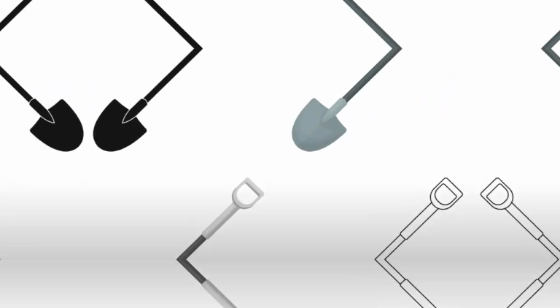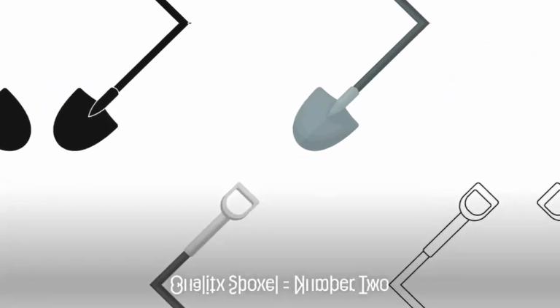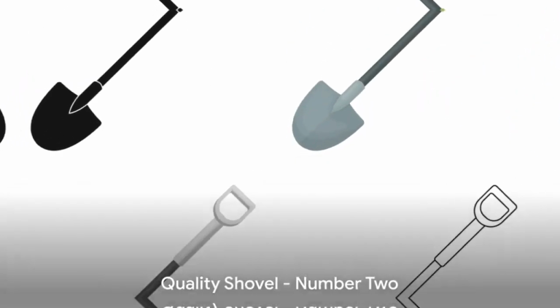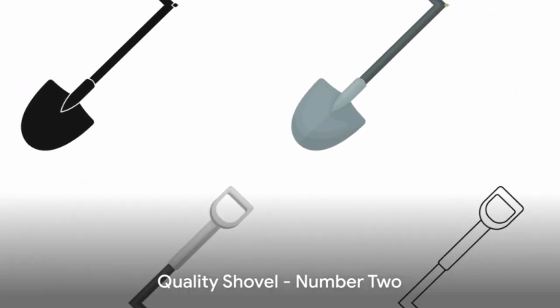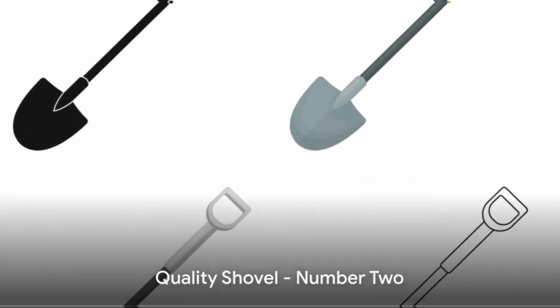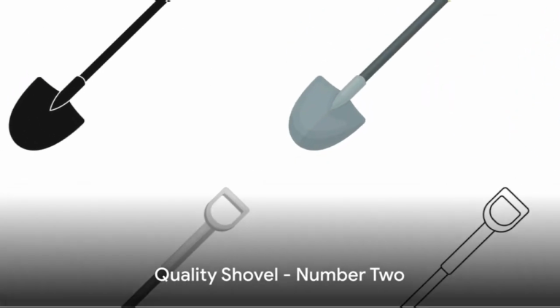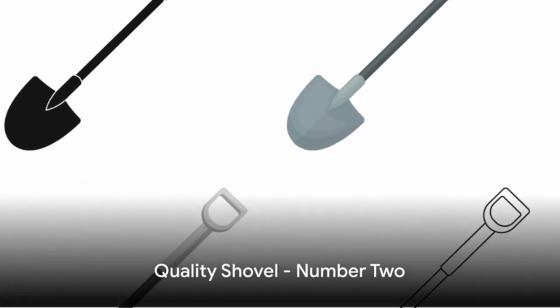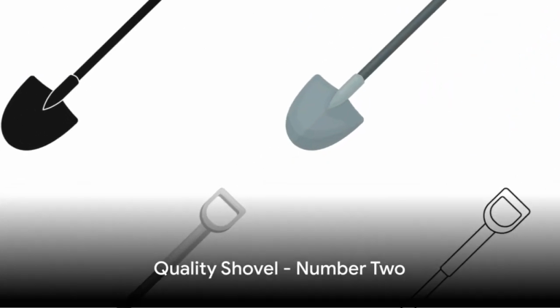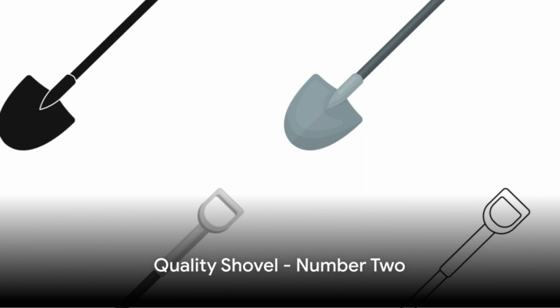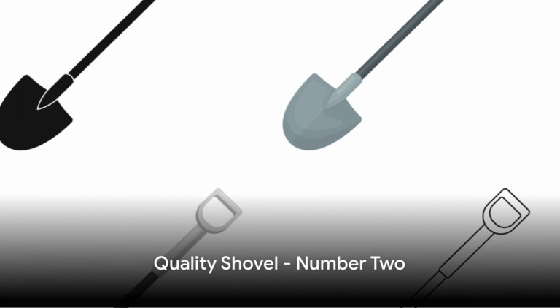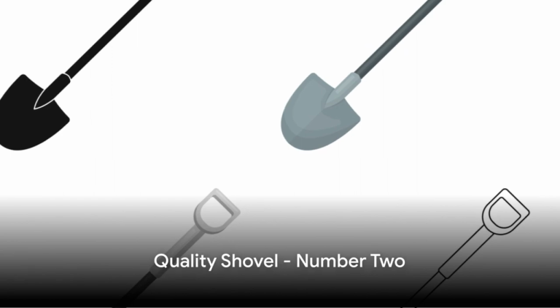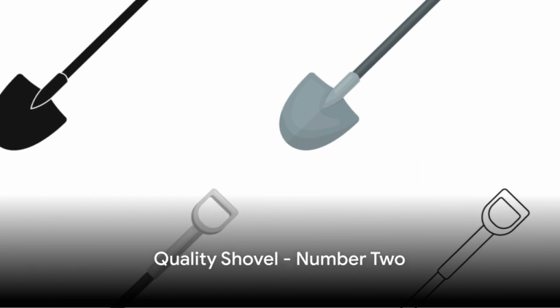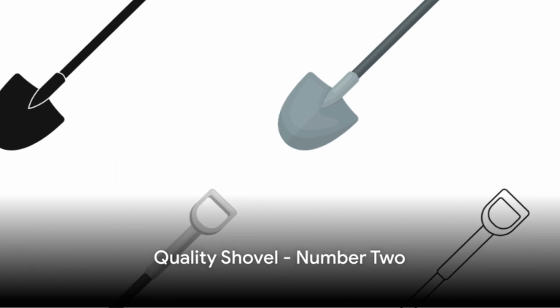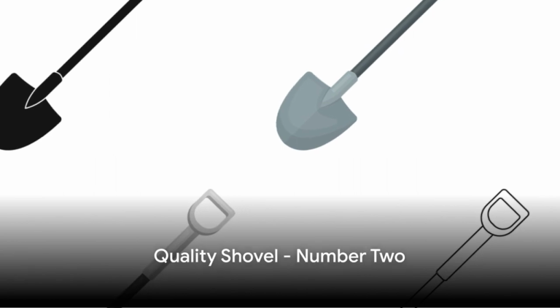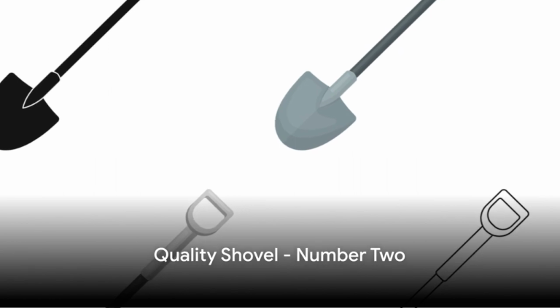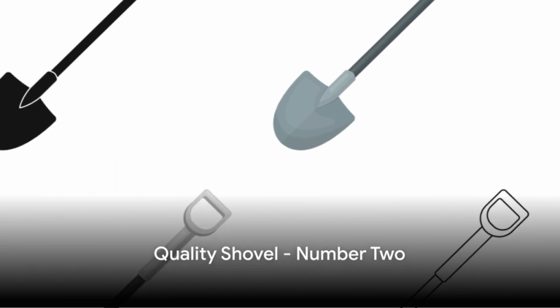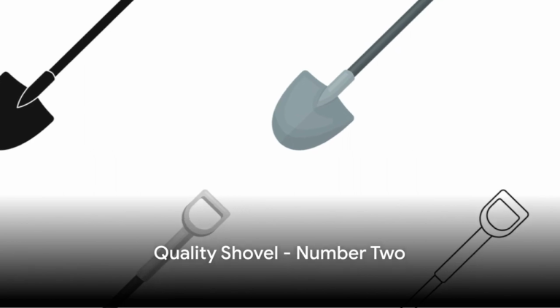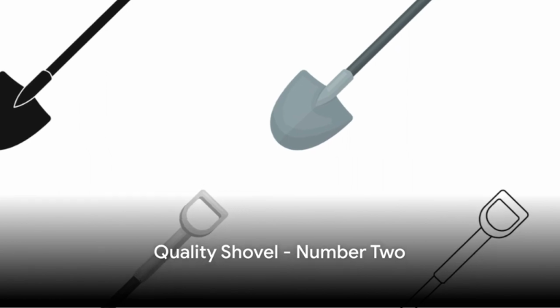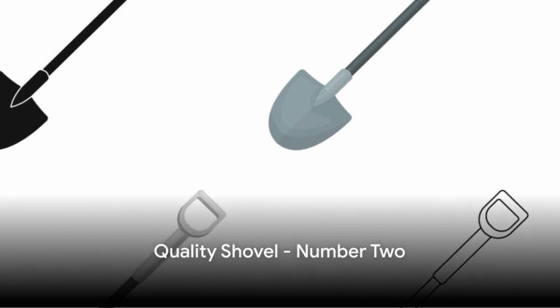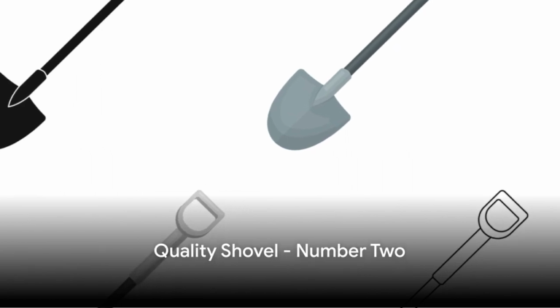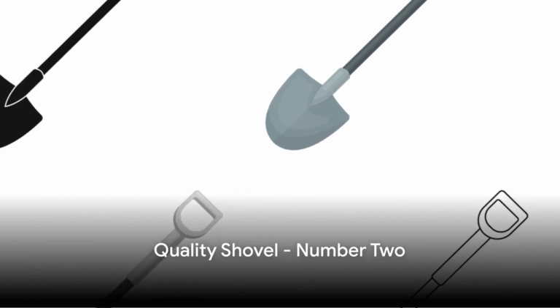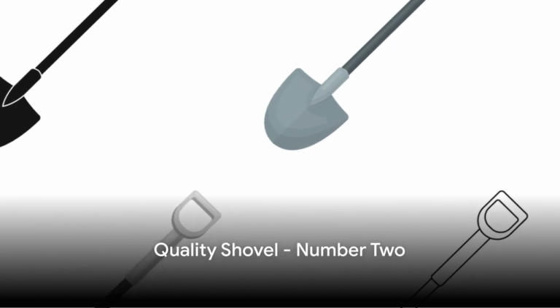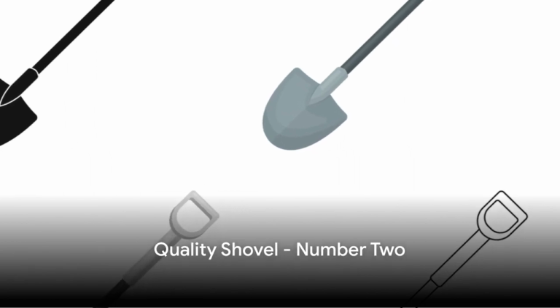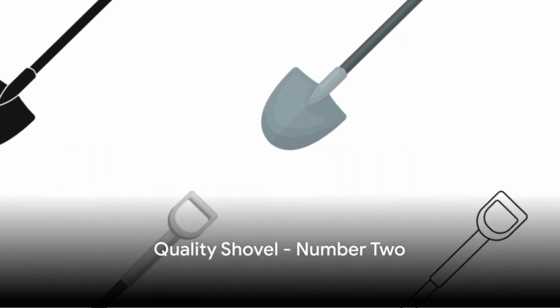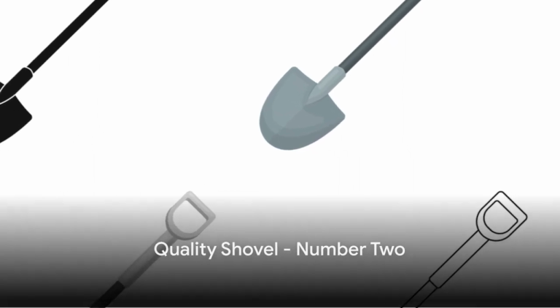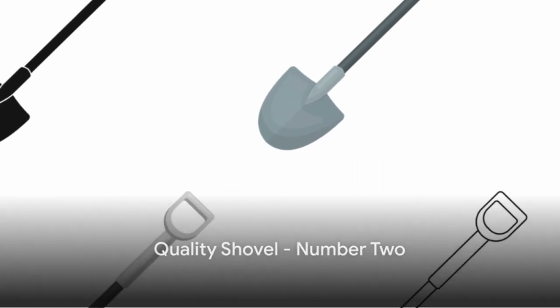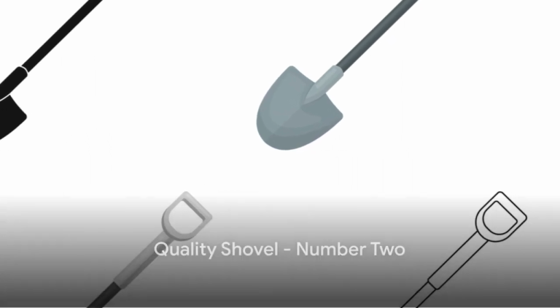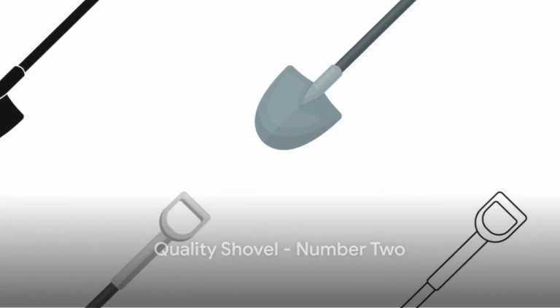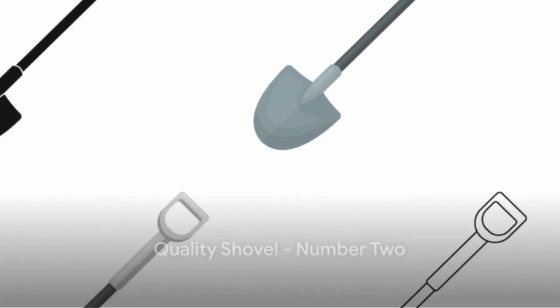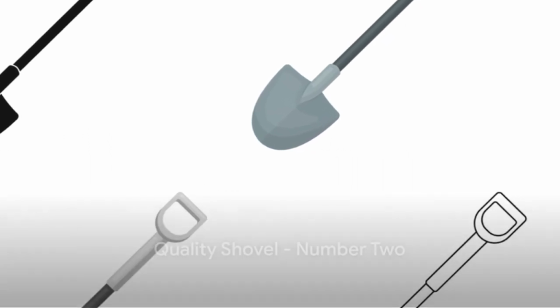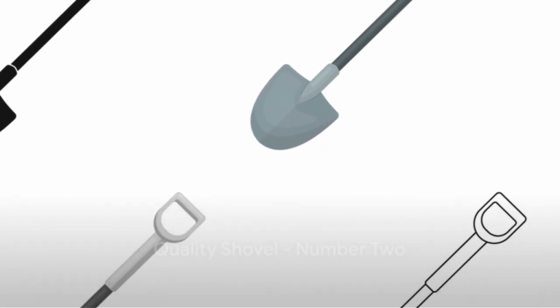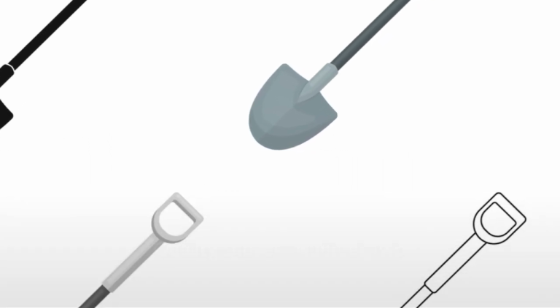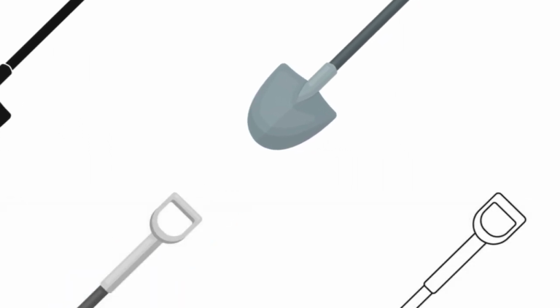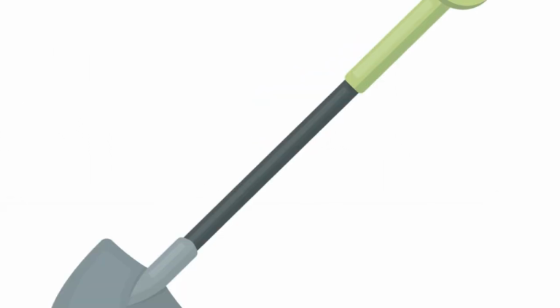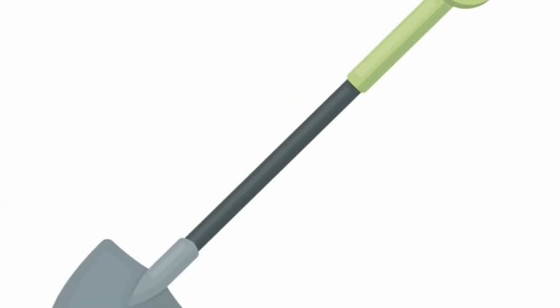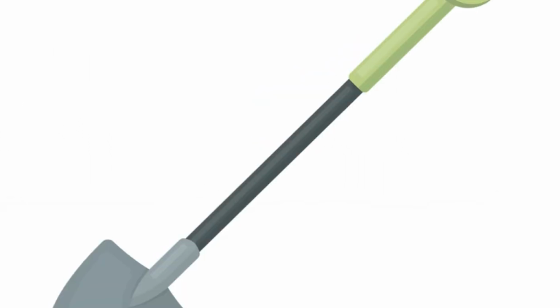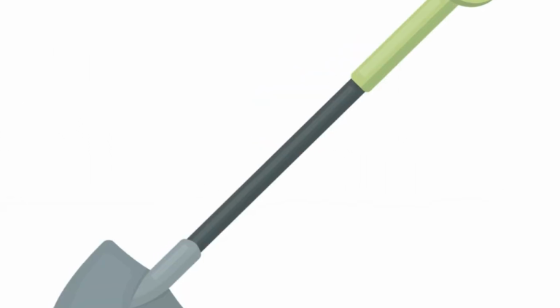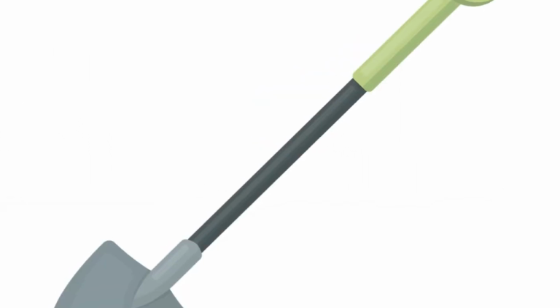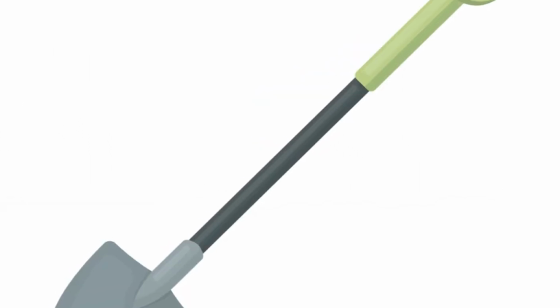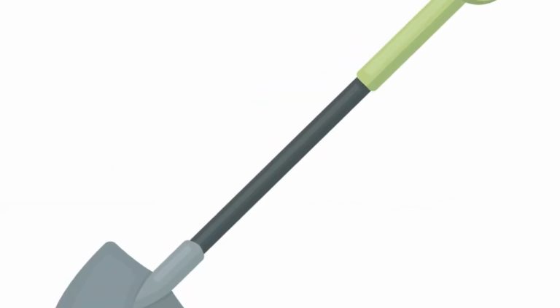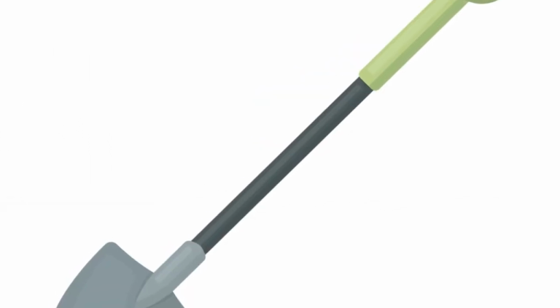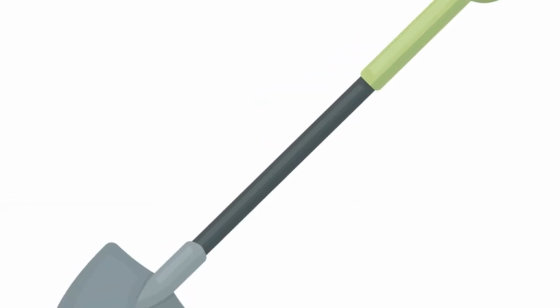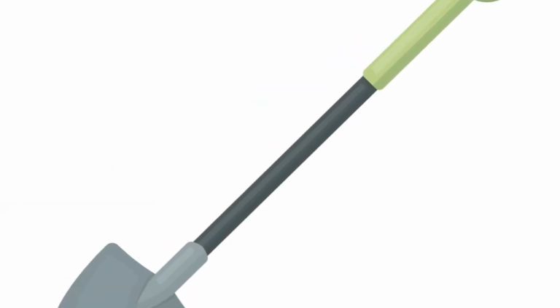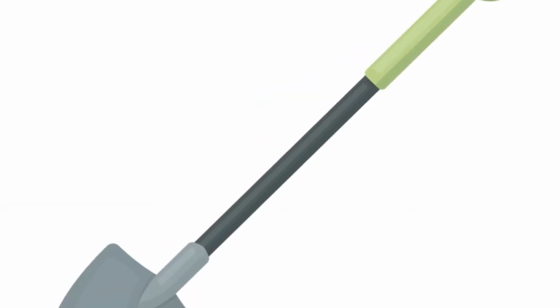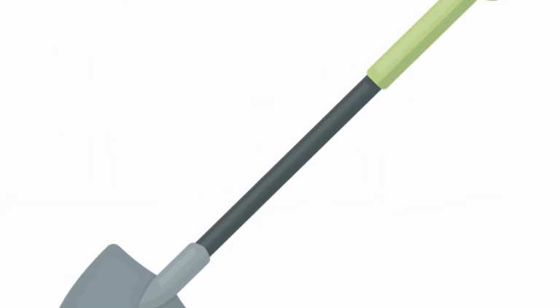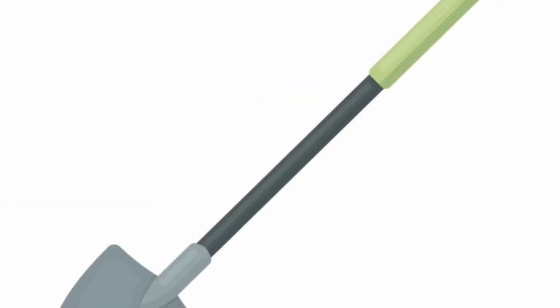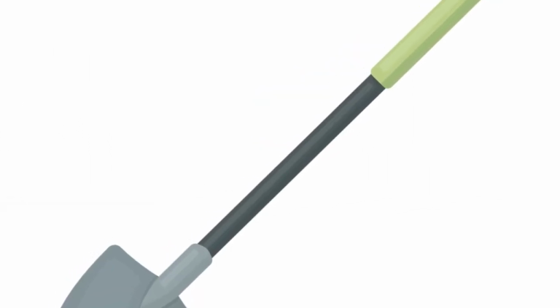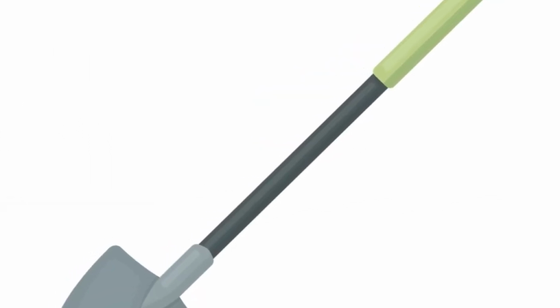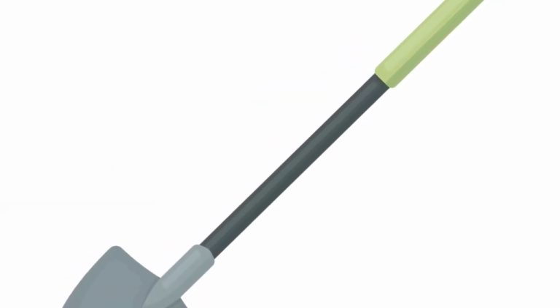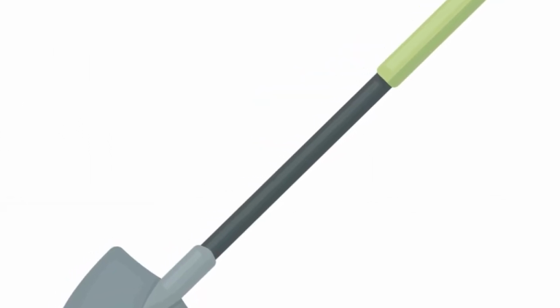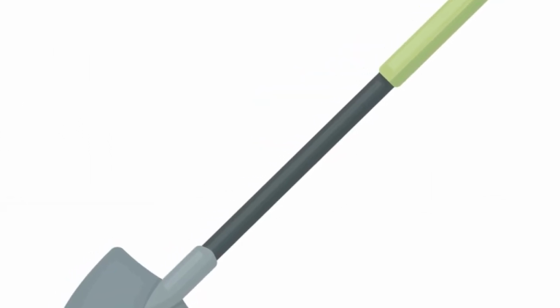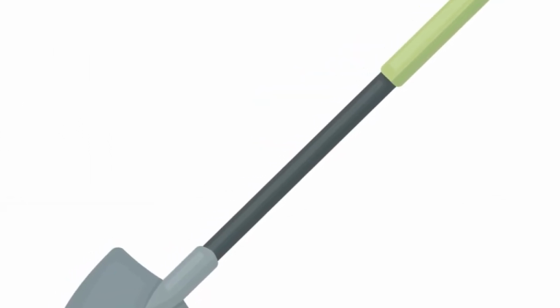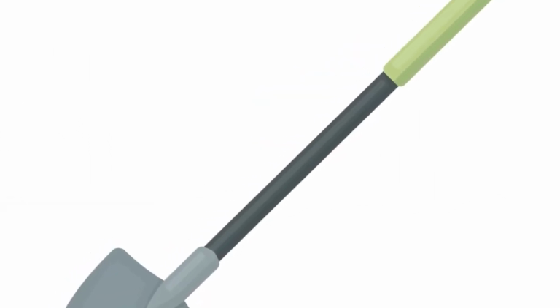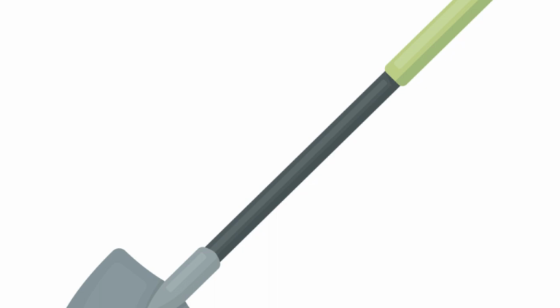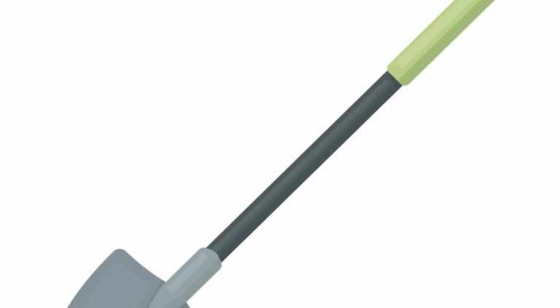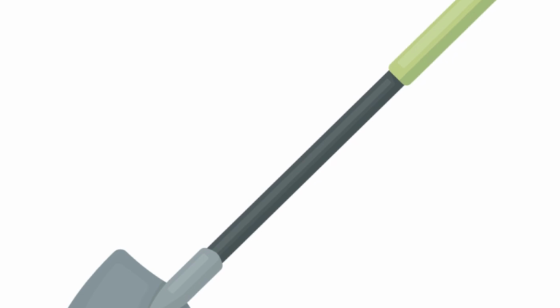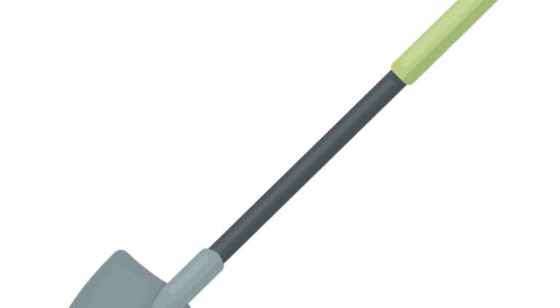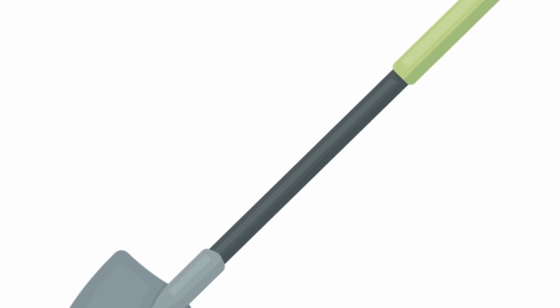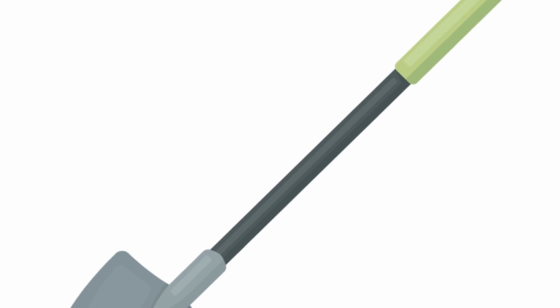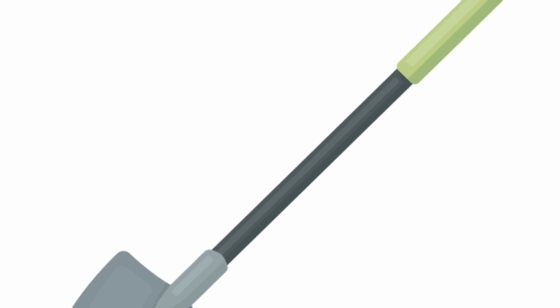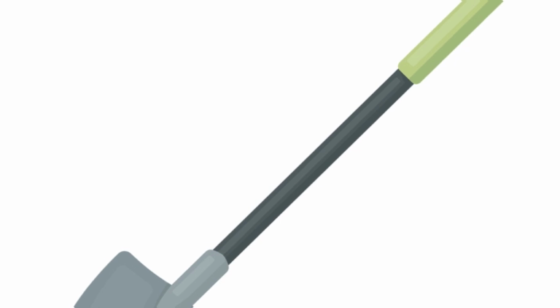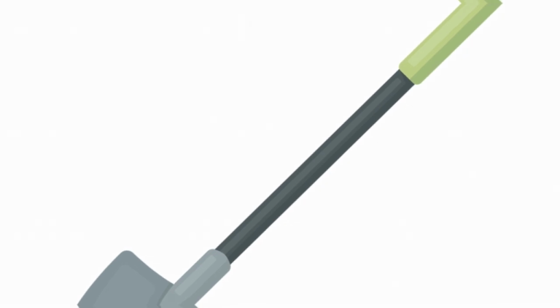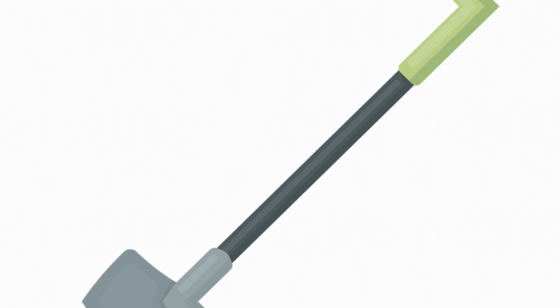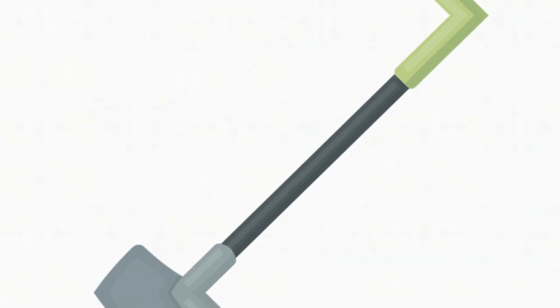Next up at number two, we have a quality shovel. This is your workhorse for digging holes, planting new additions to your garden, and moving soil around.